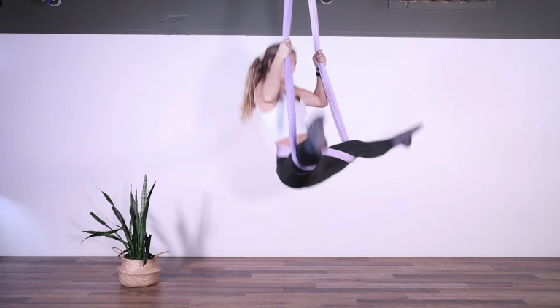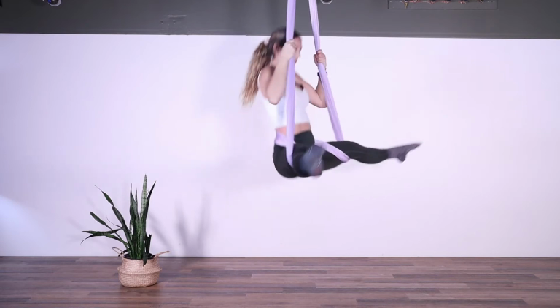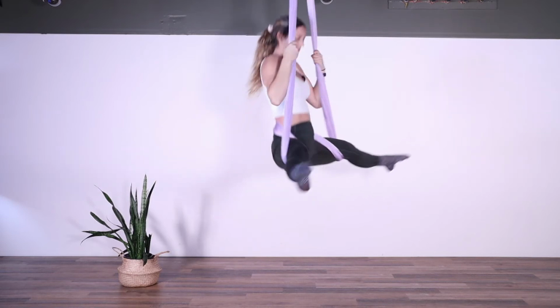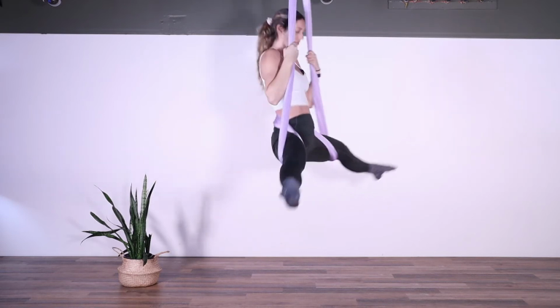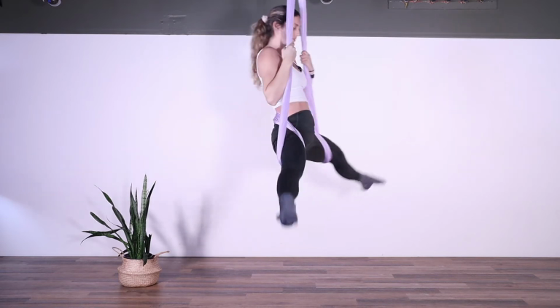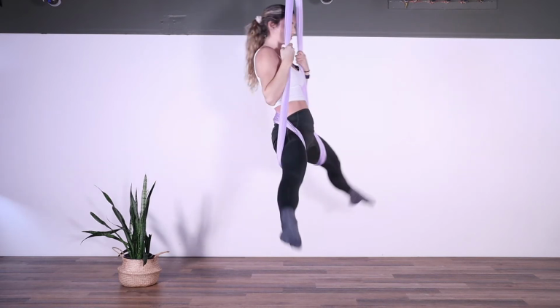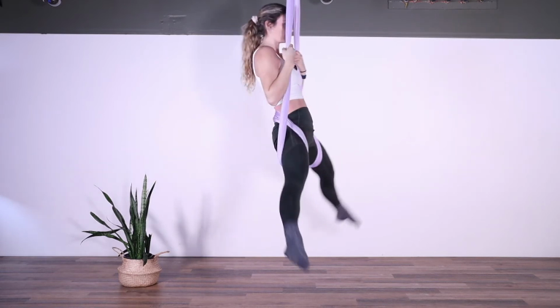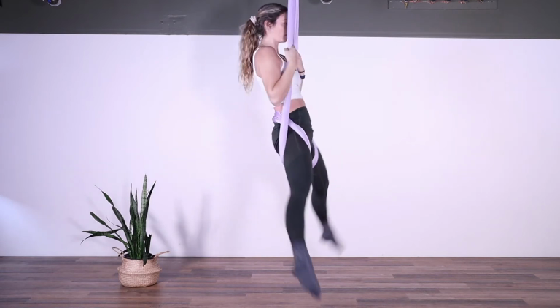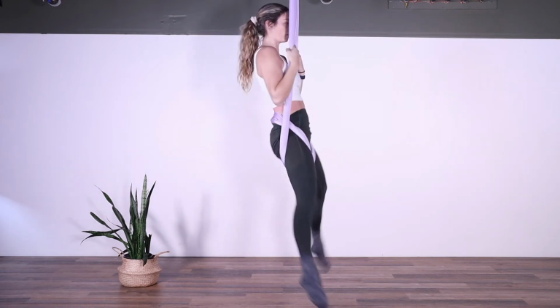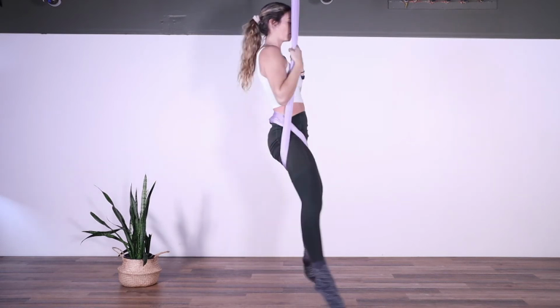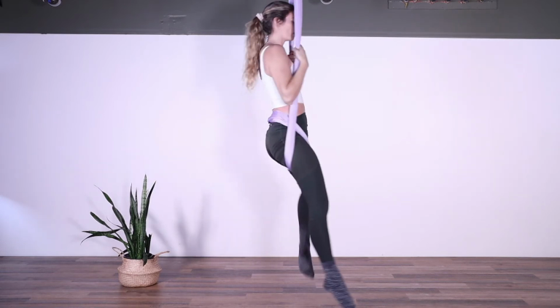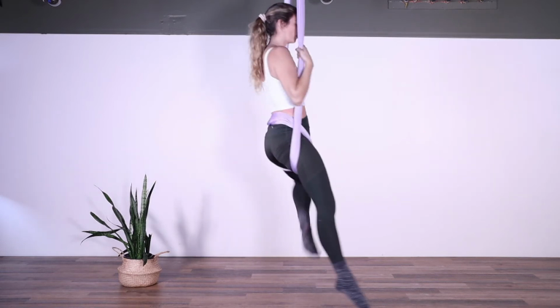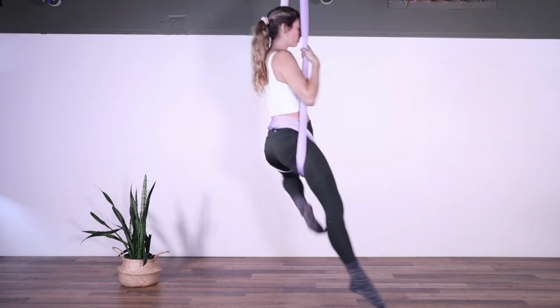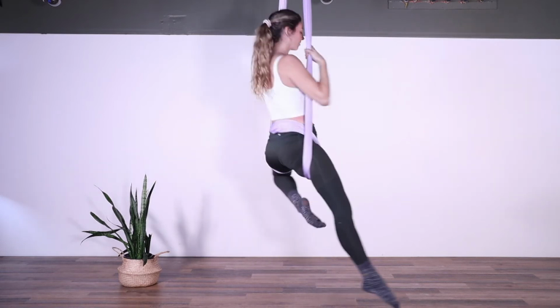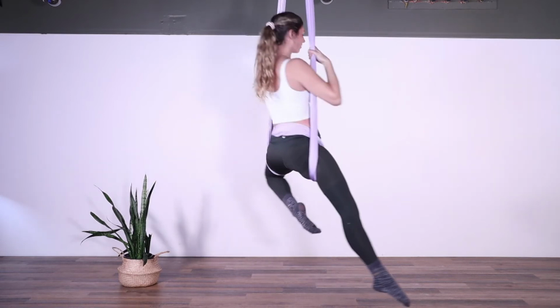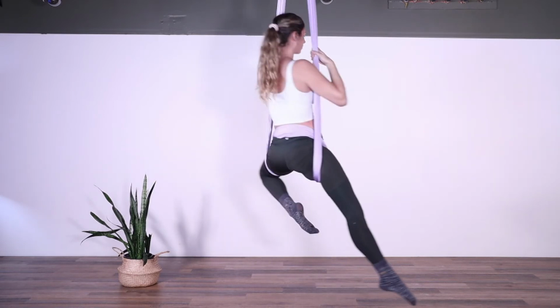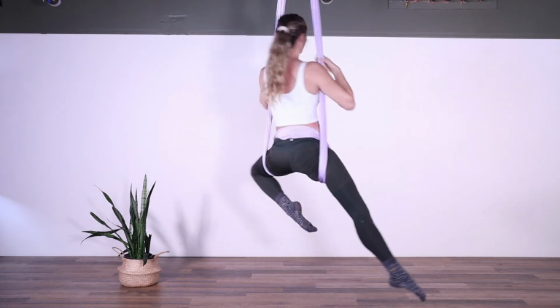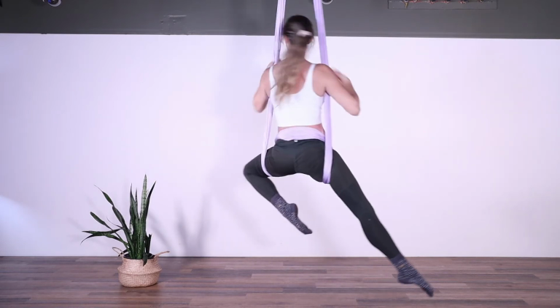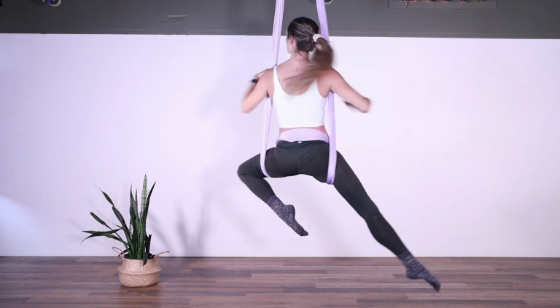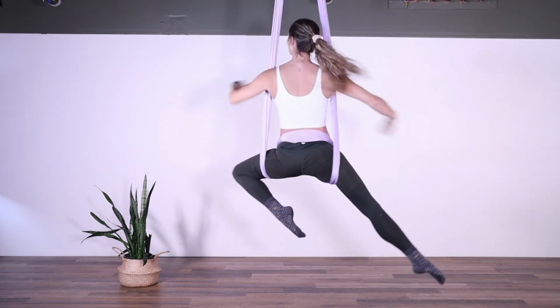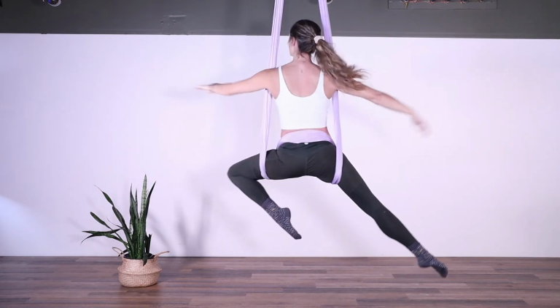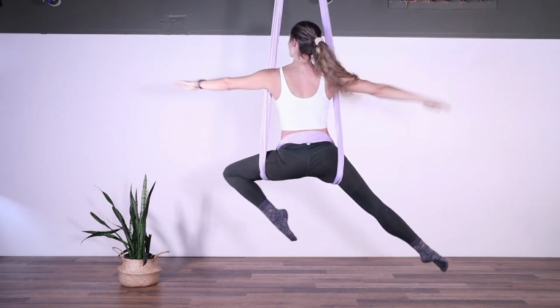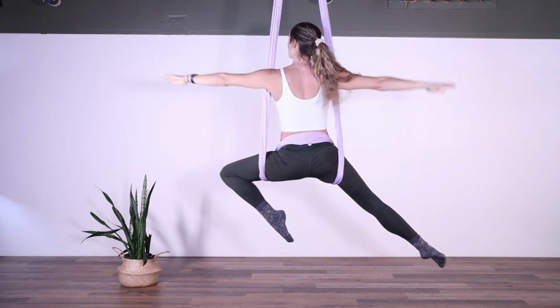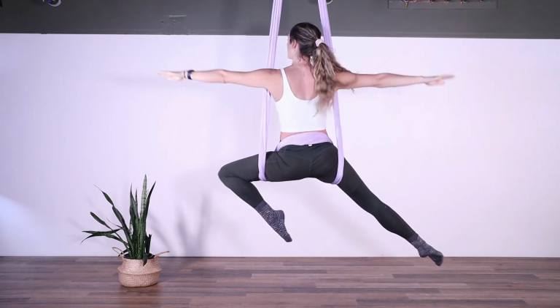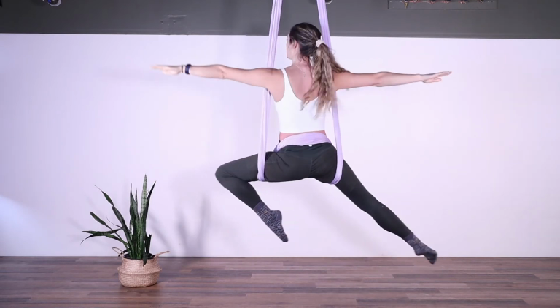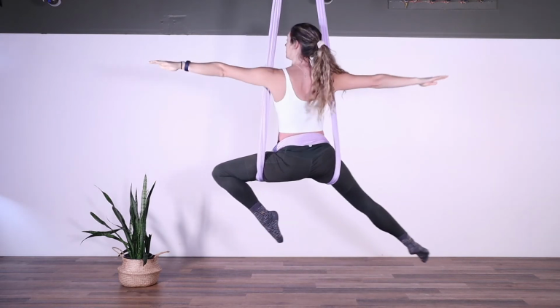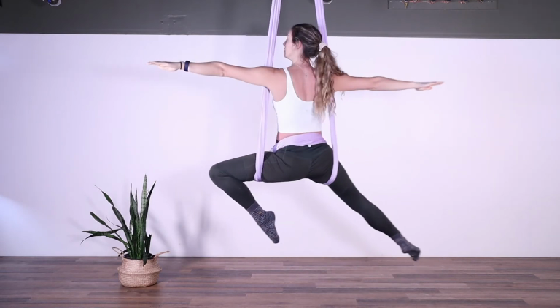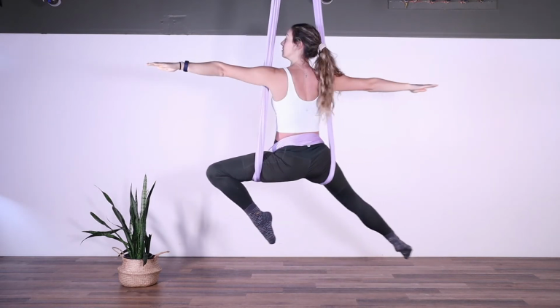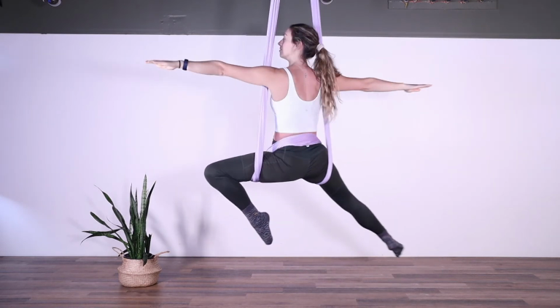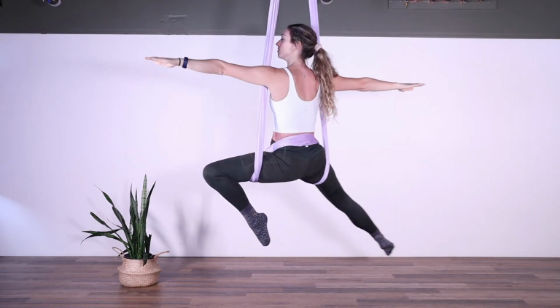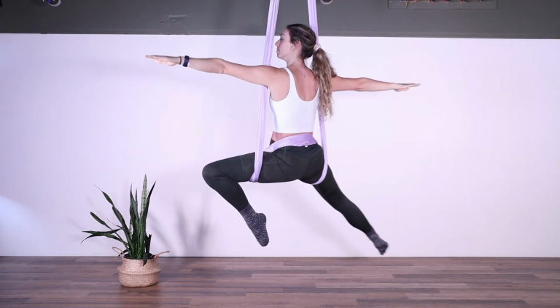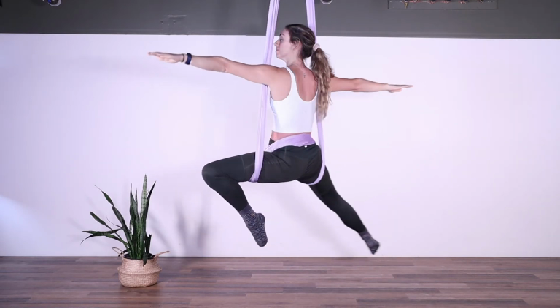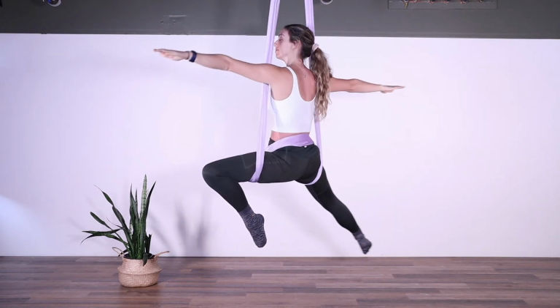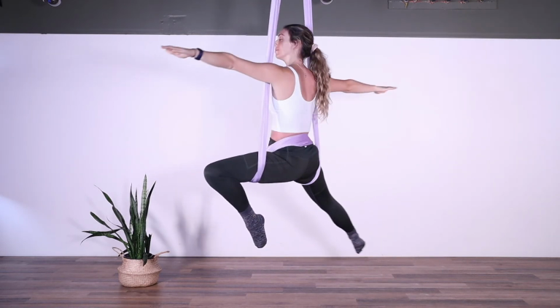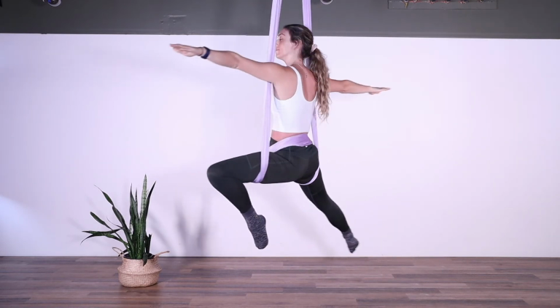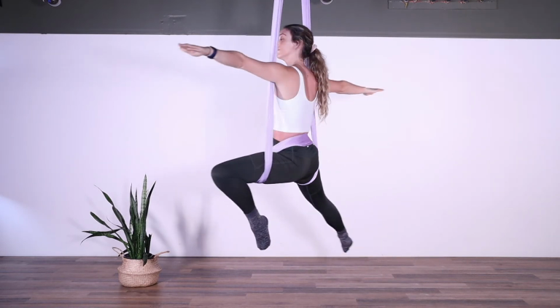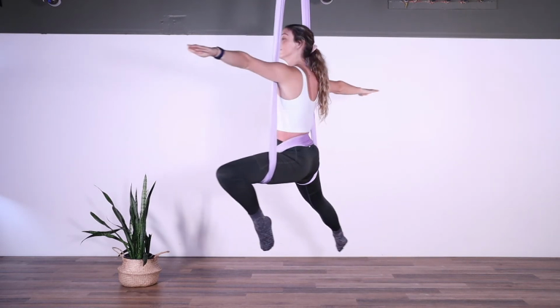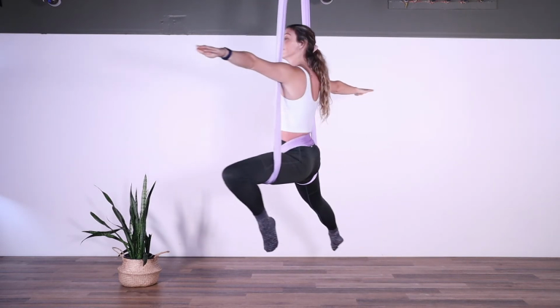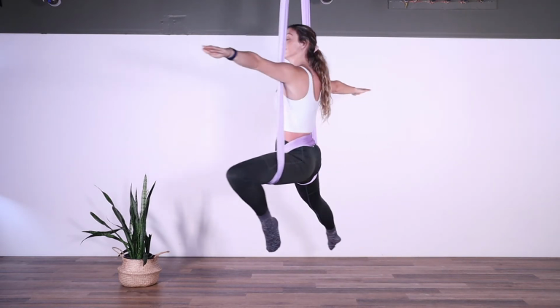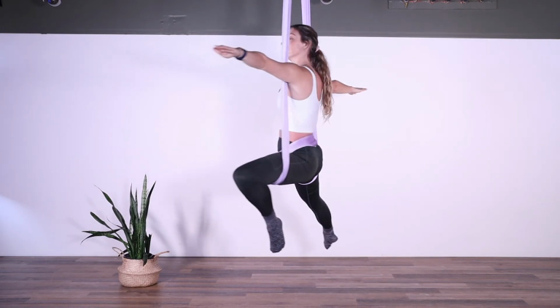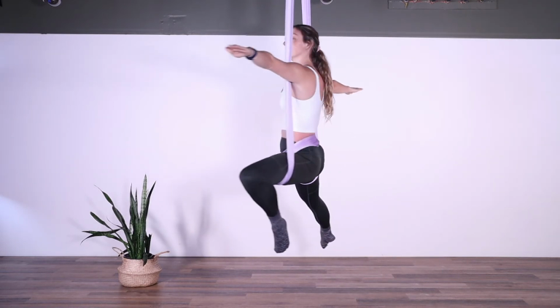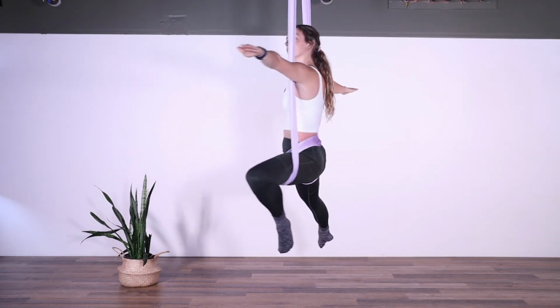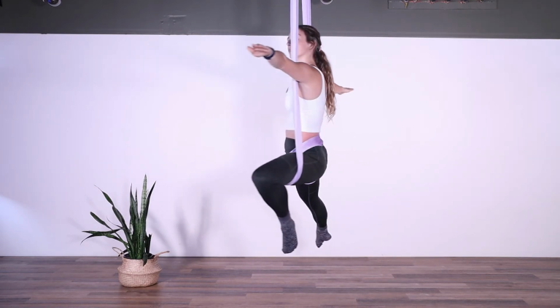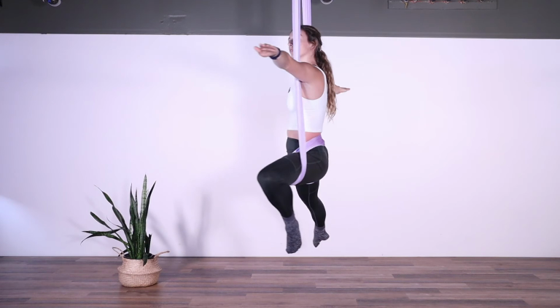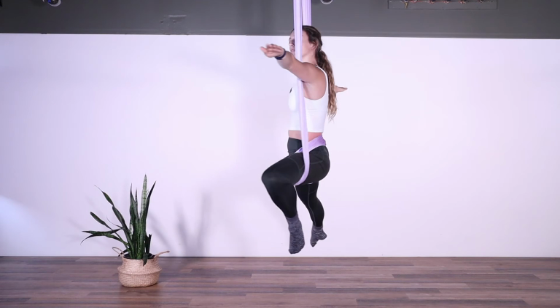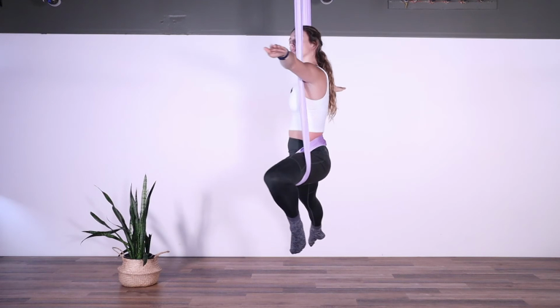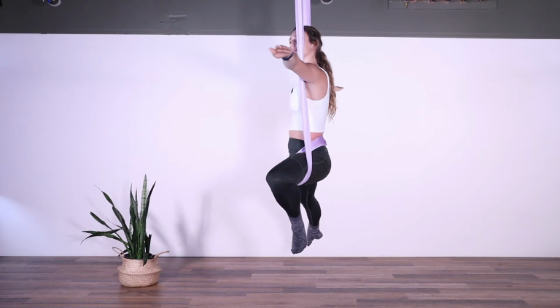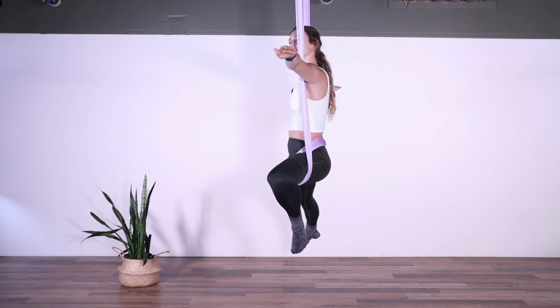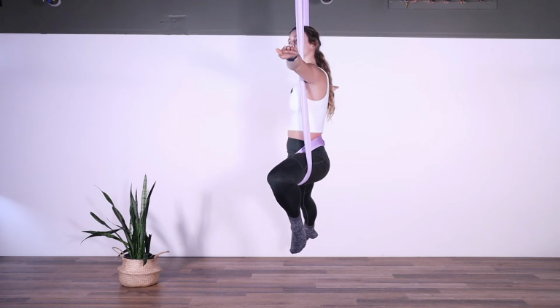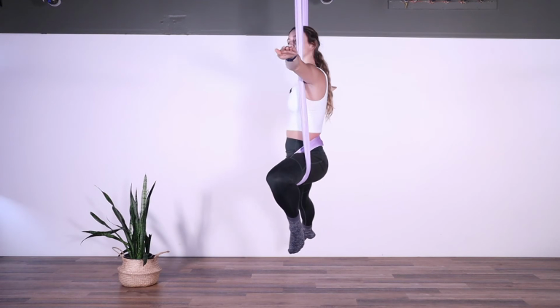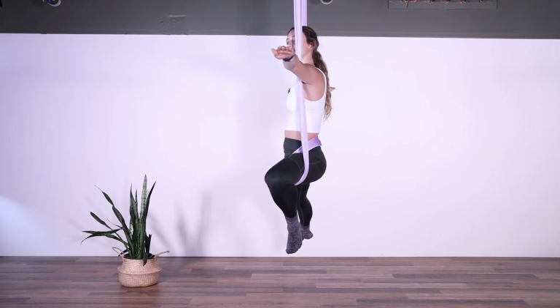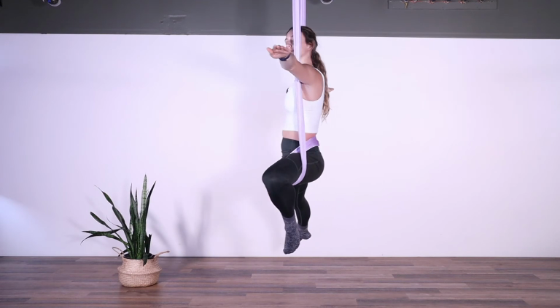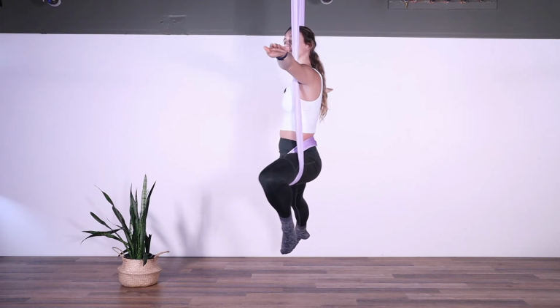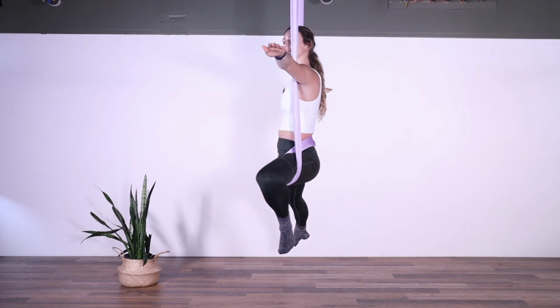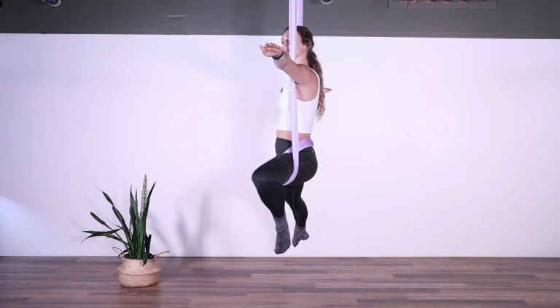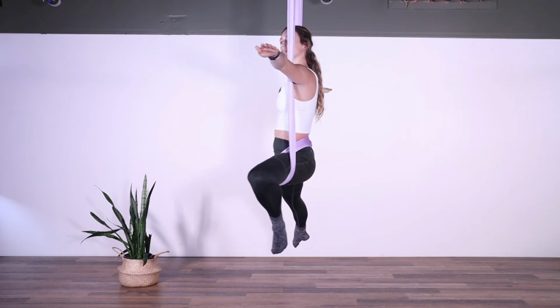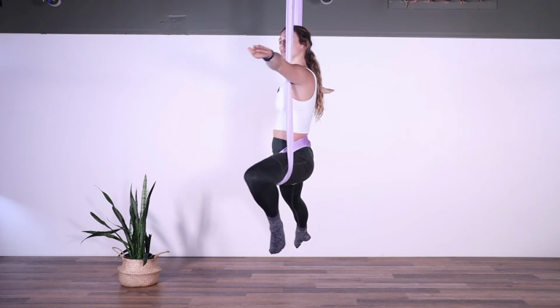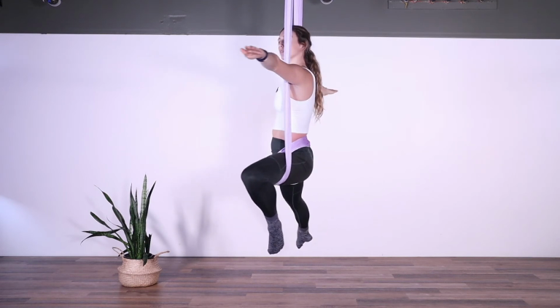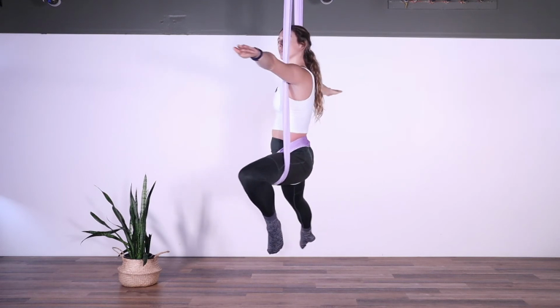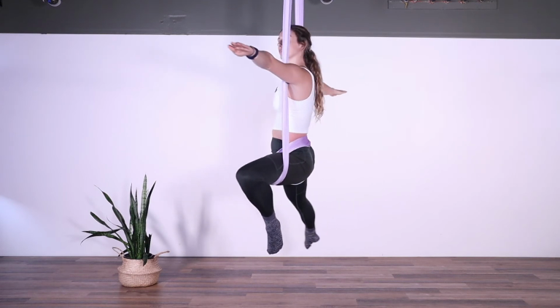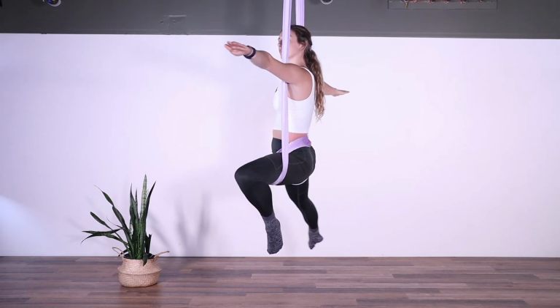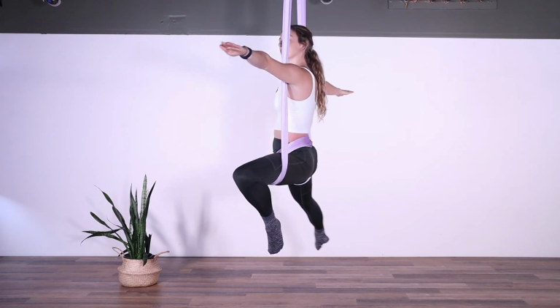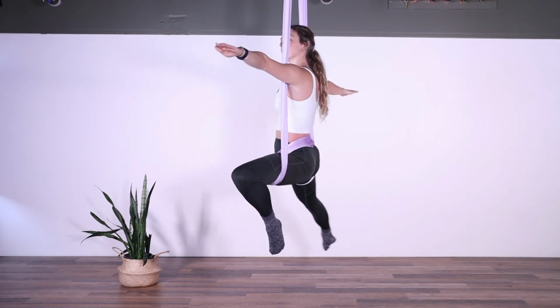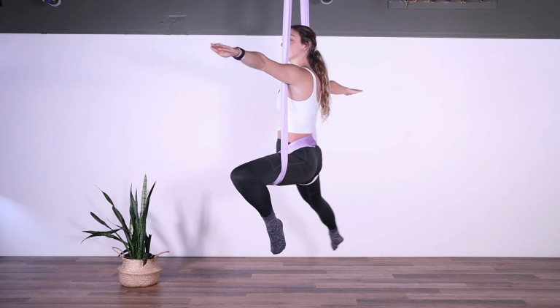Slide the fabric all the way up the inner thighs to come up to the top position. When you're here, bend one knee and bring the arms into the warrior position.